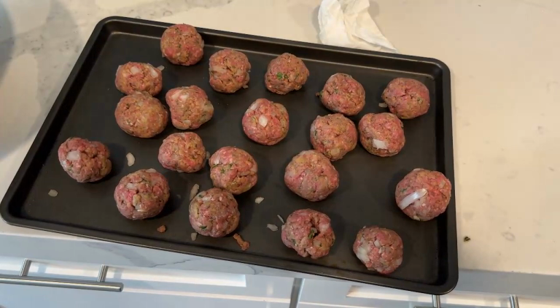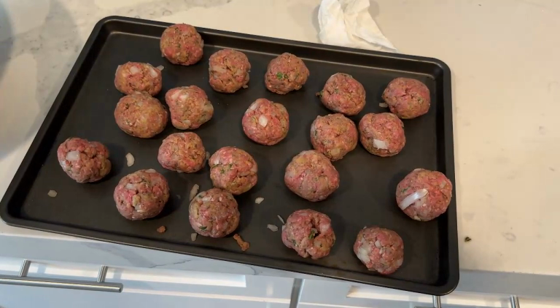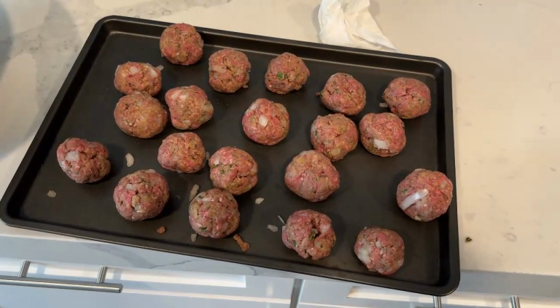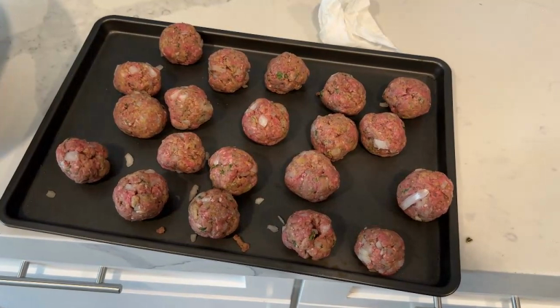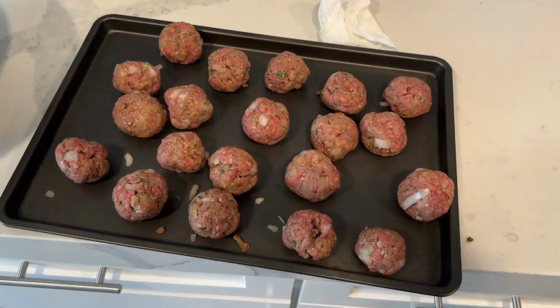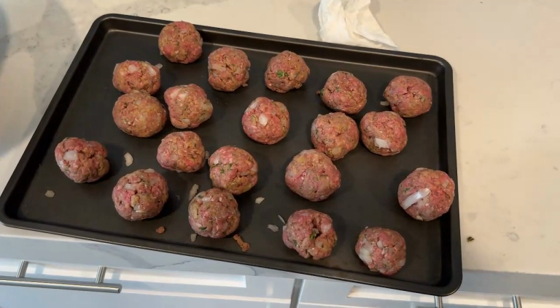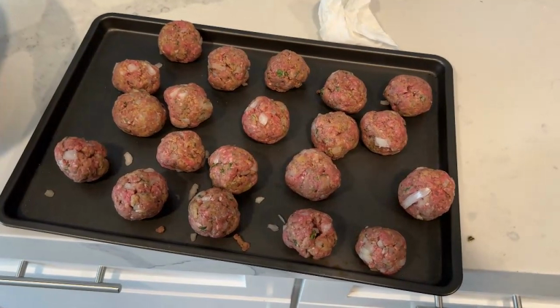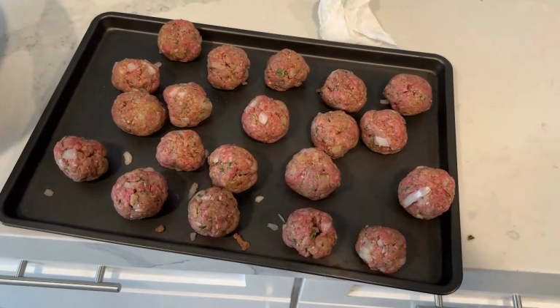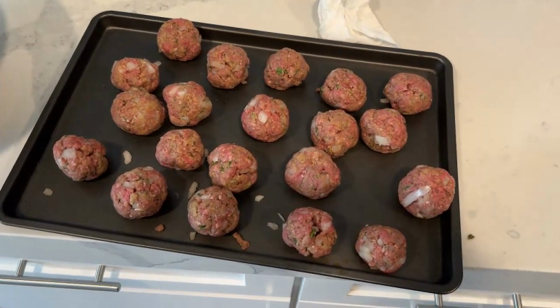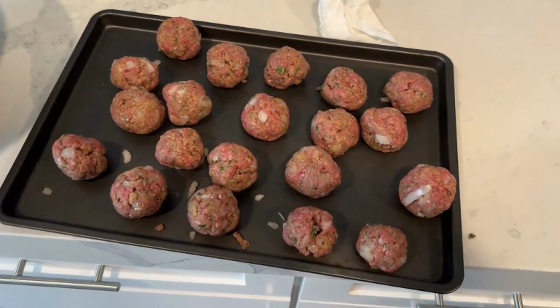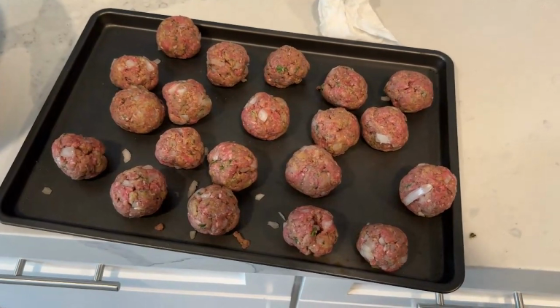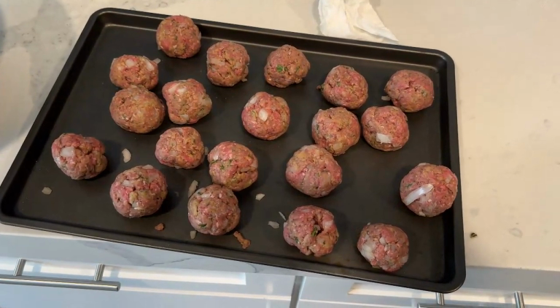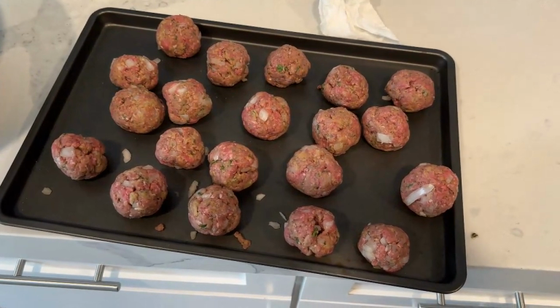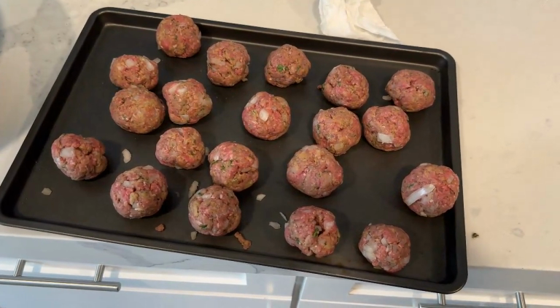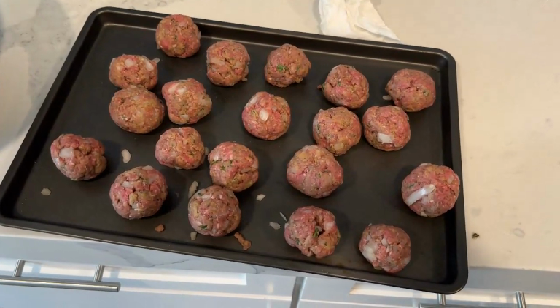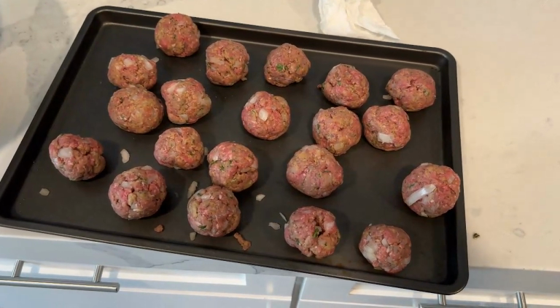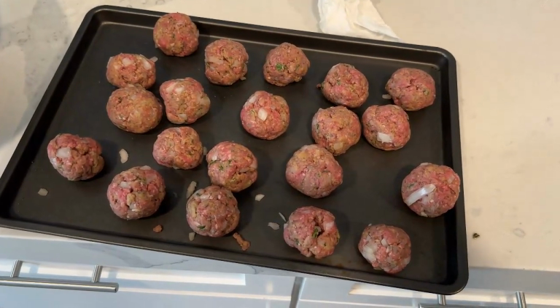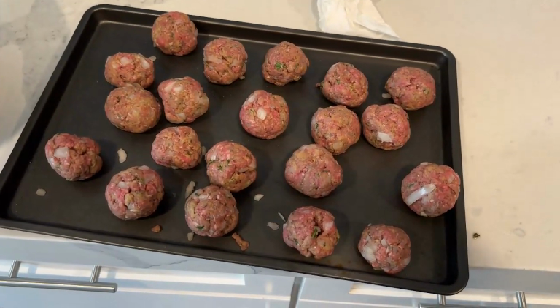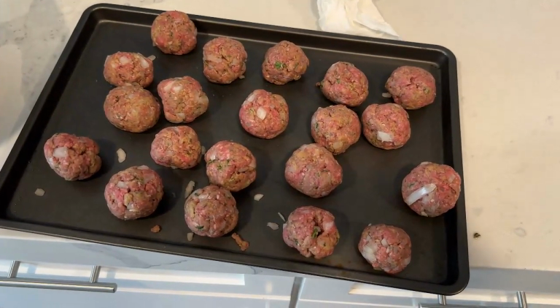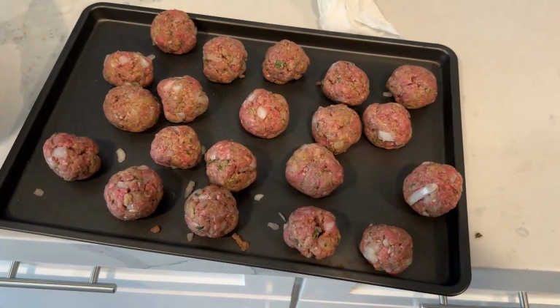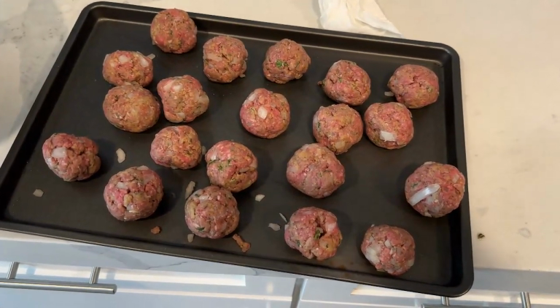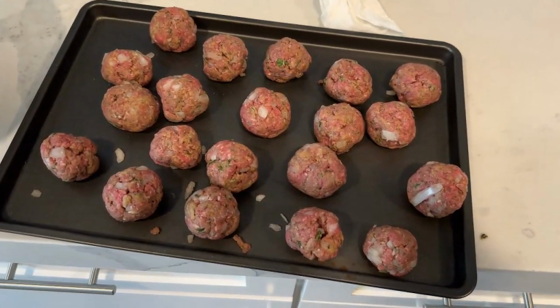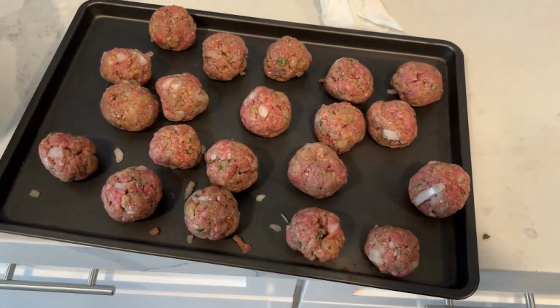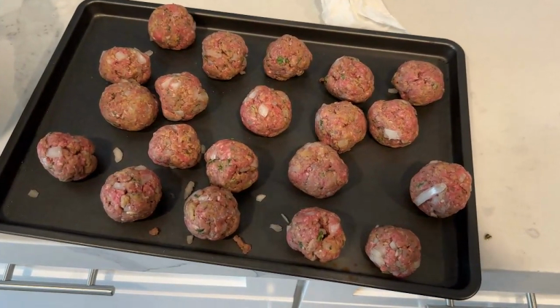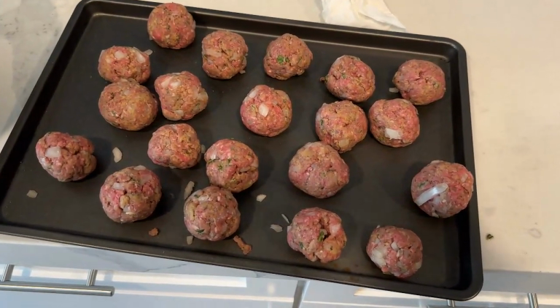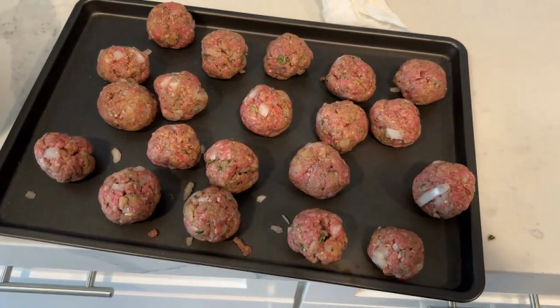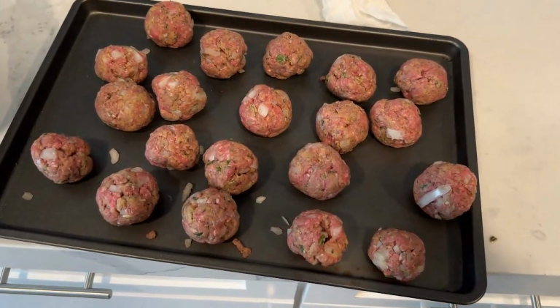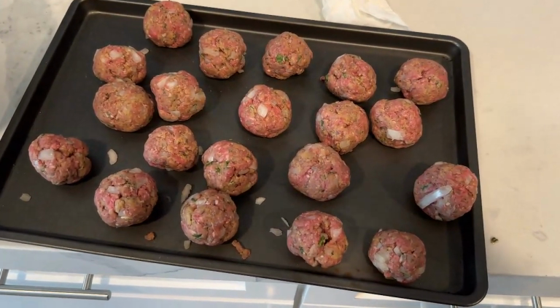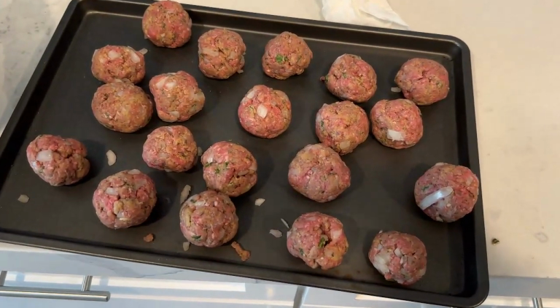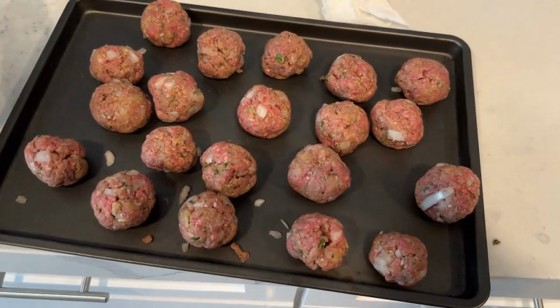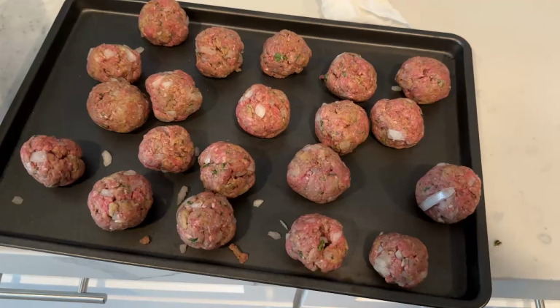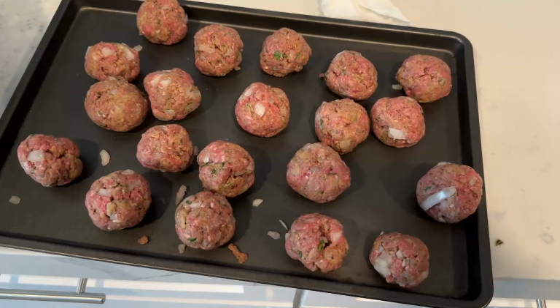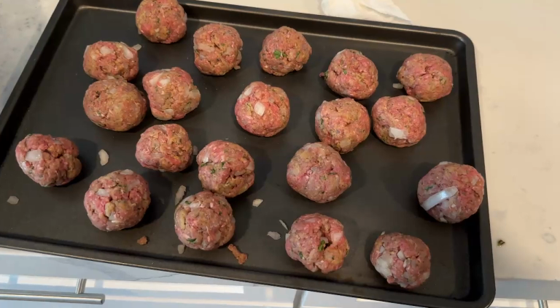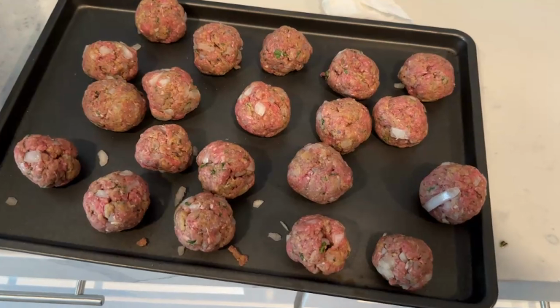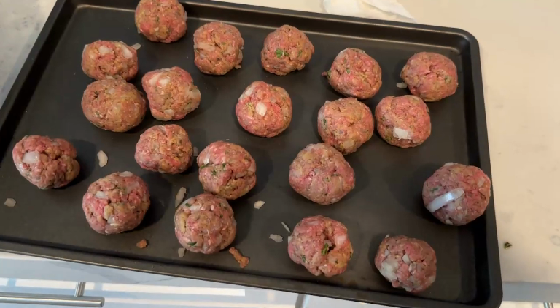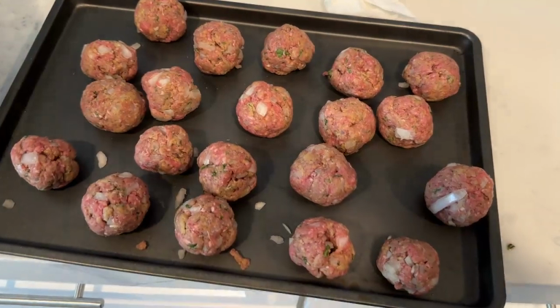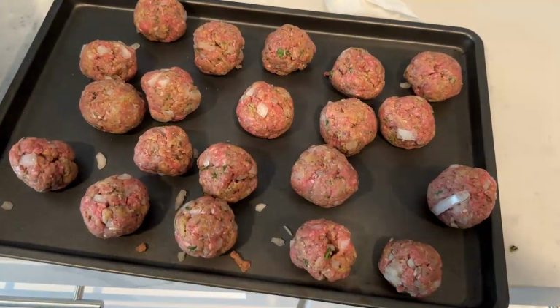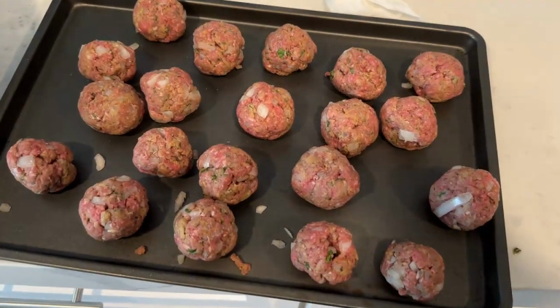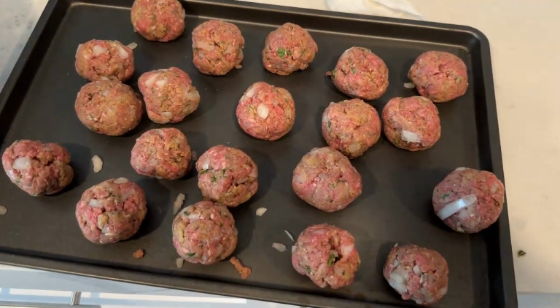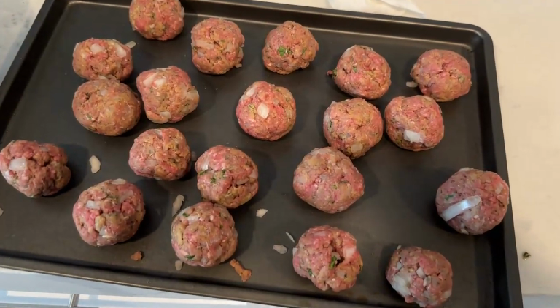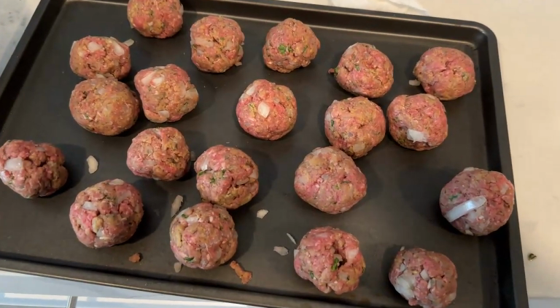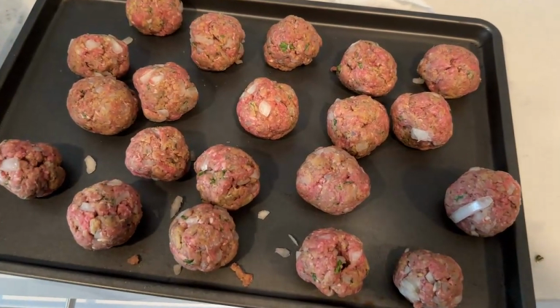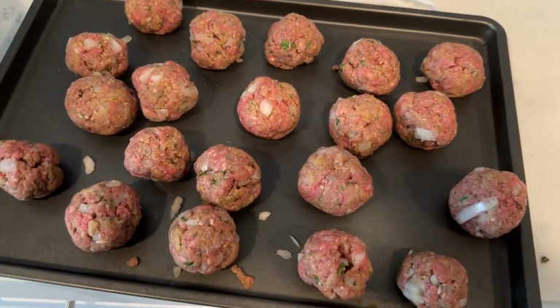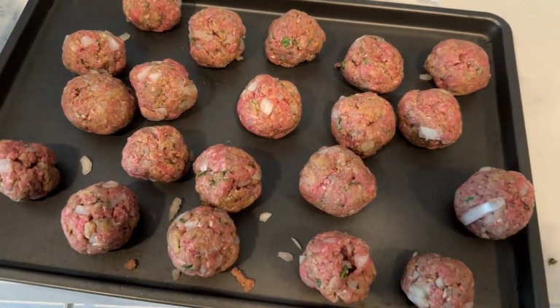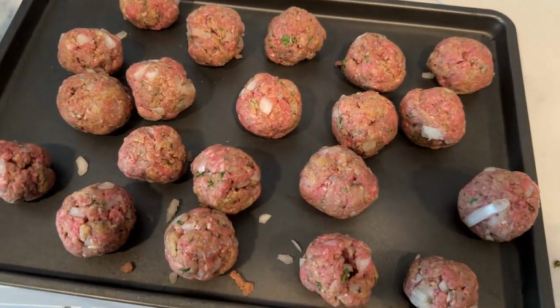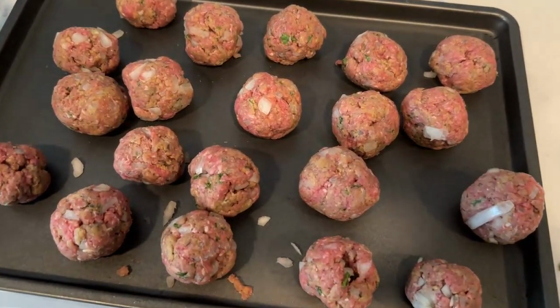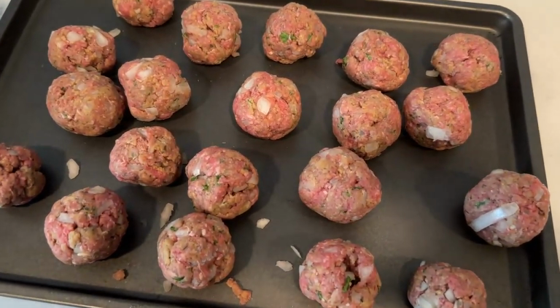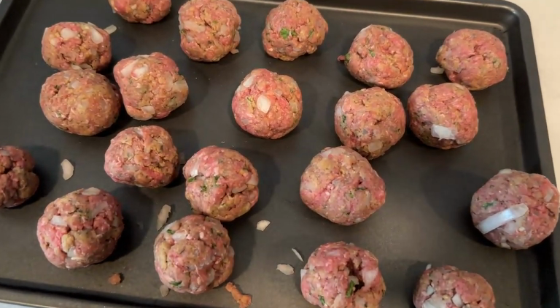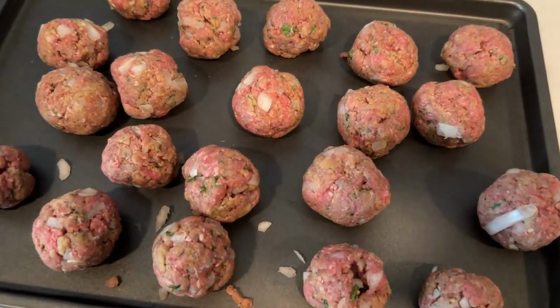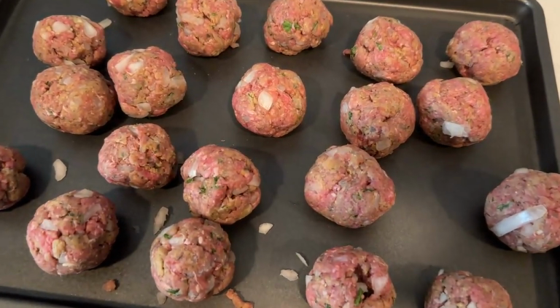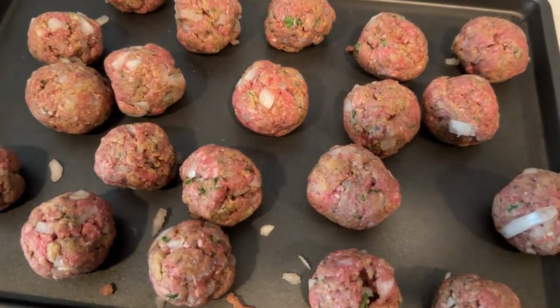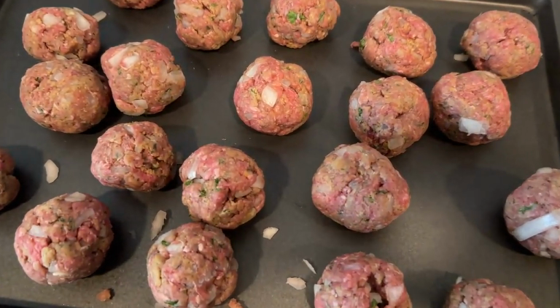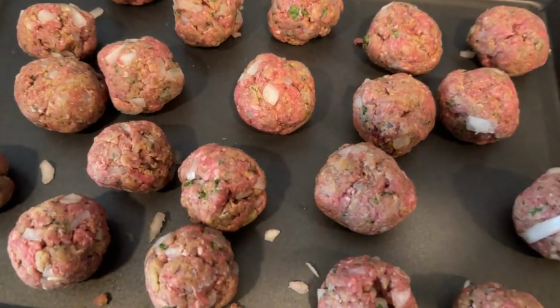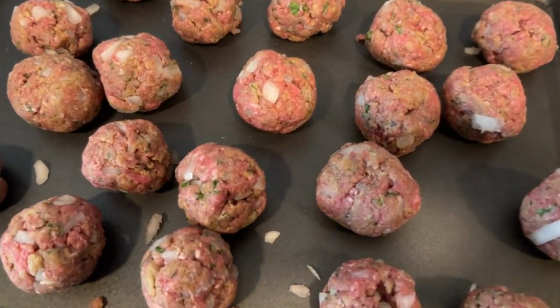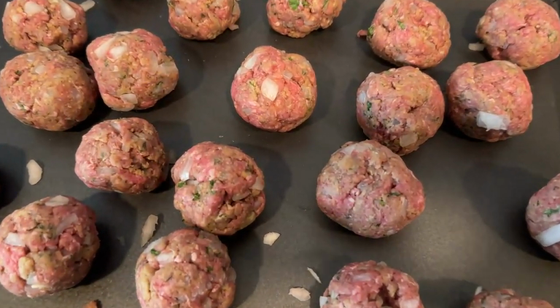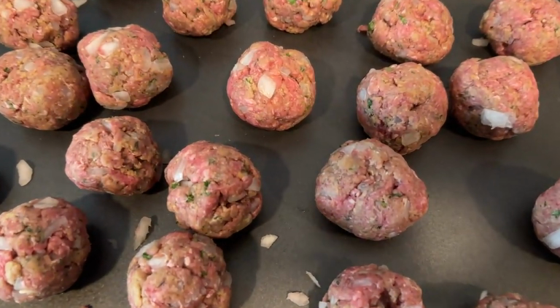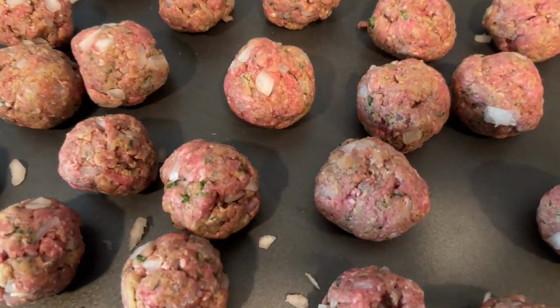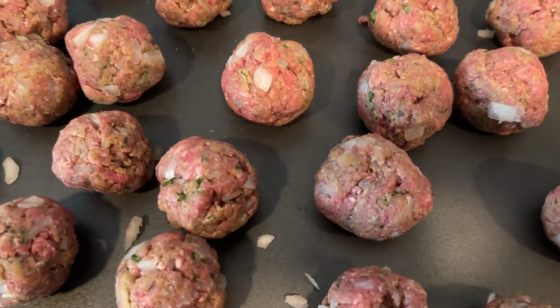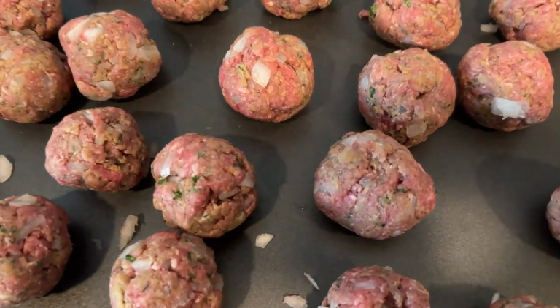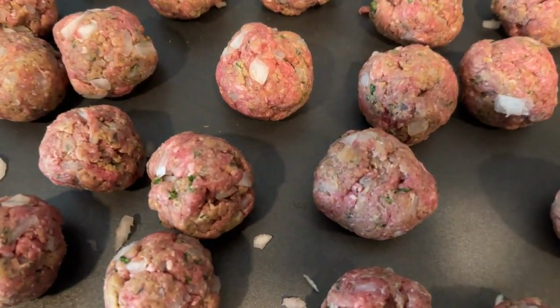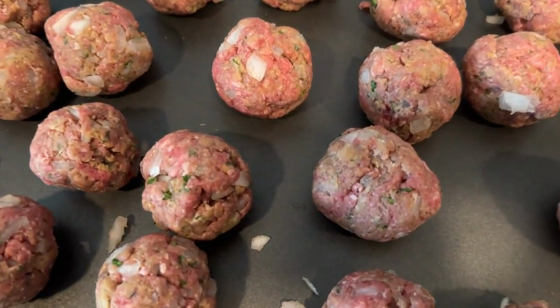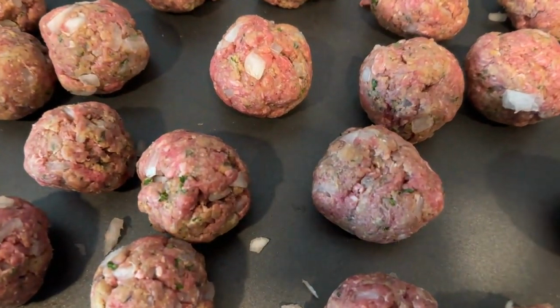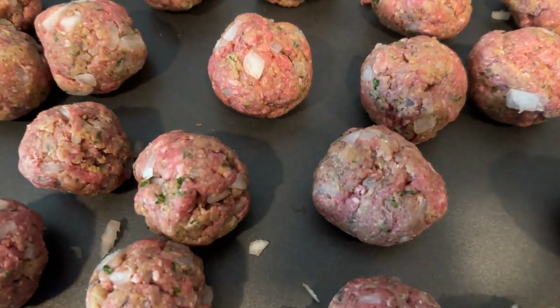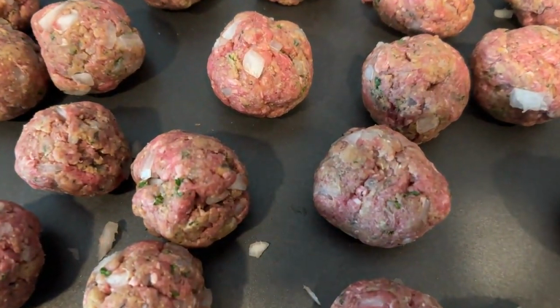All the meatballs have been rolled up and now I'm going to put them in the fridge for 15 minutes. Look pretty good, right?